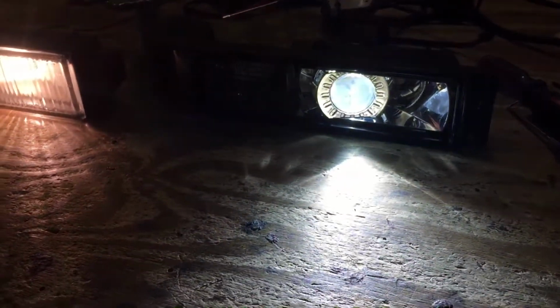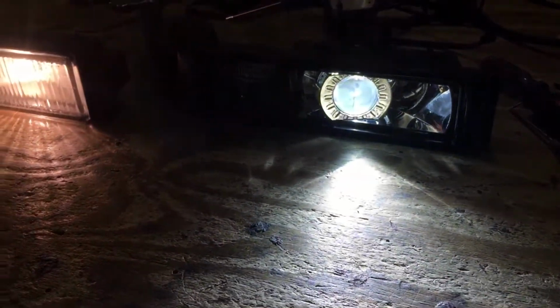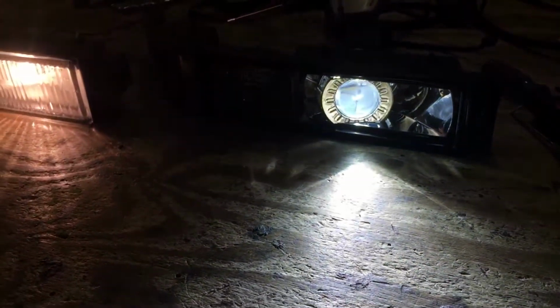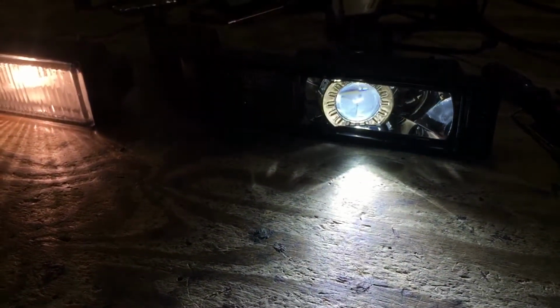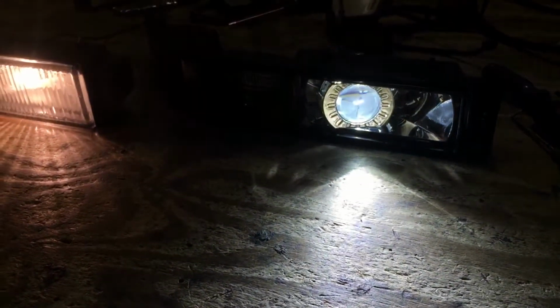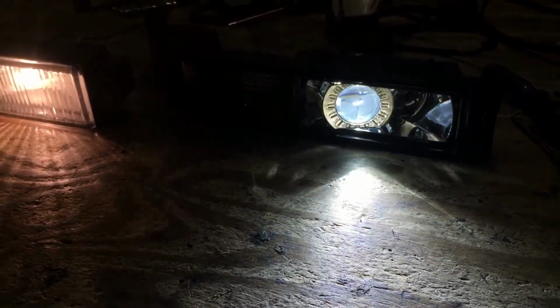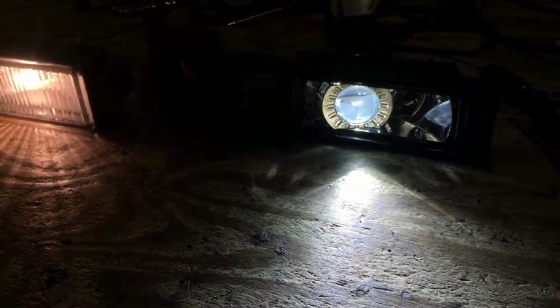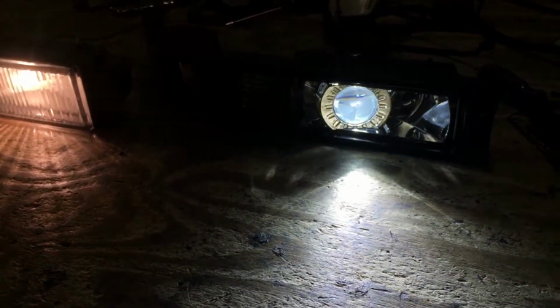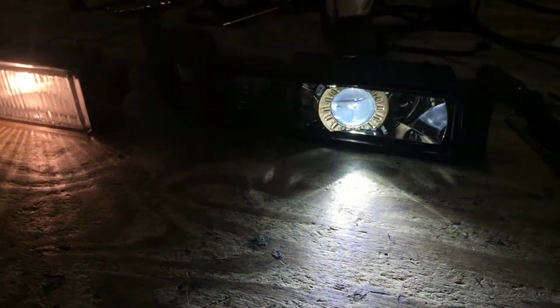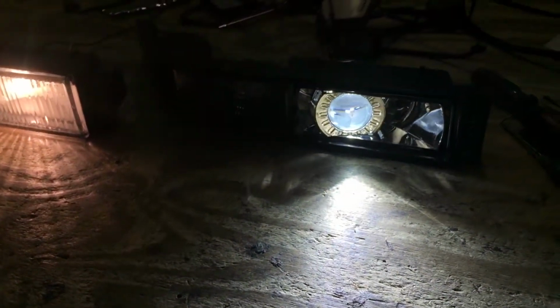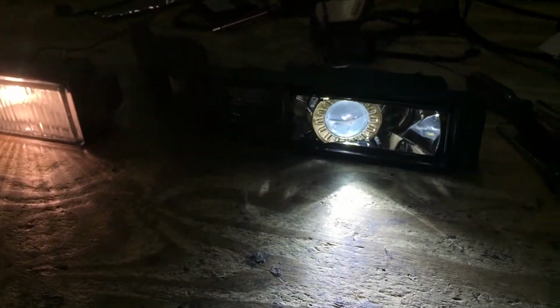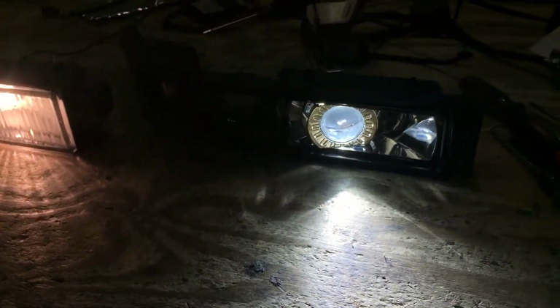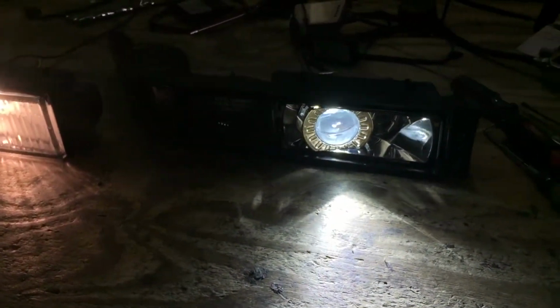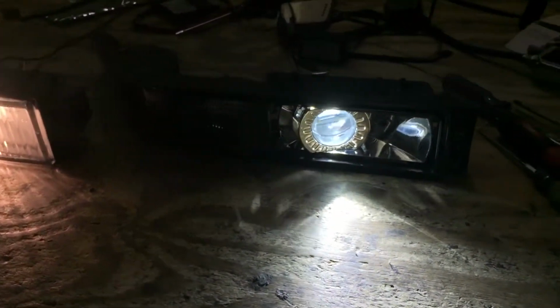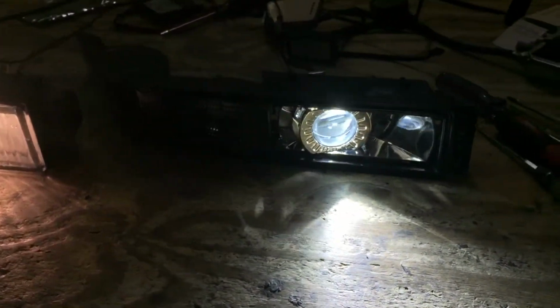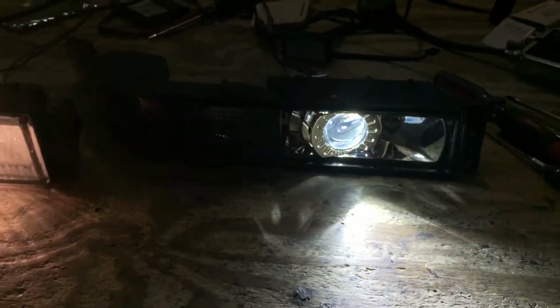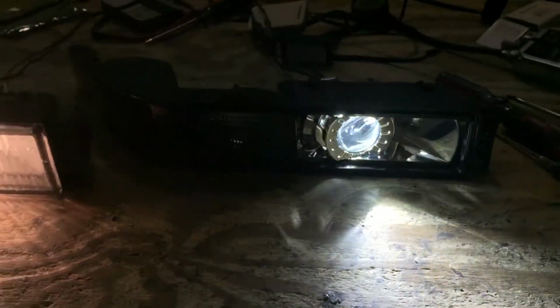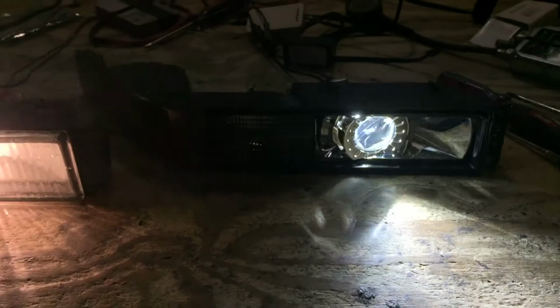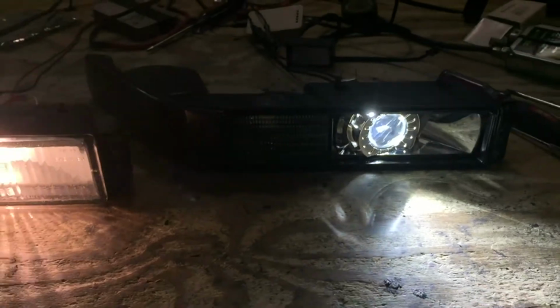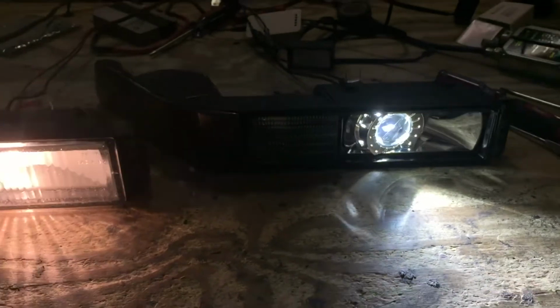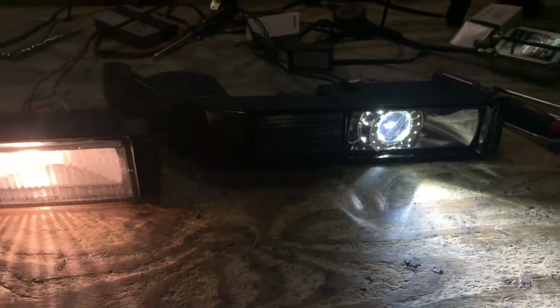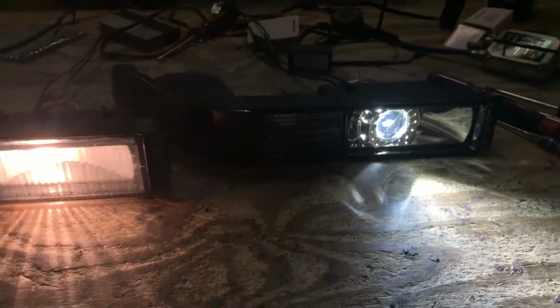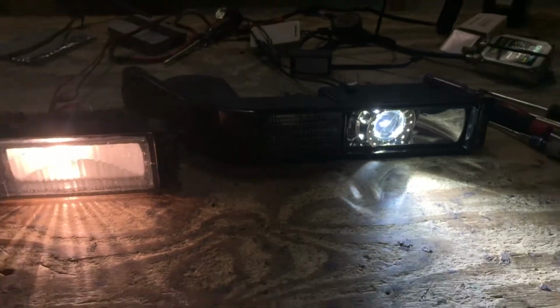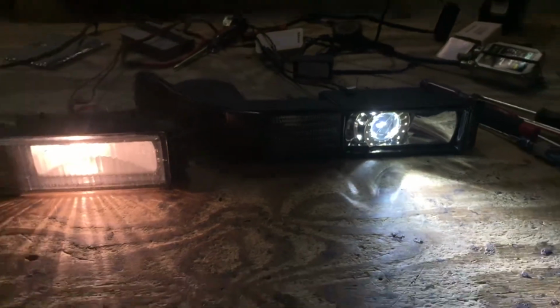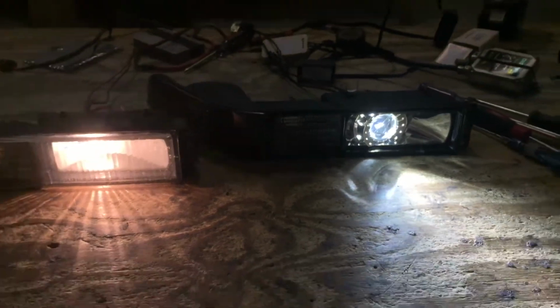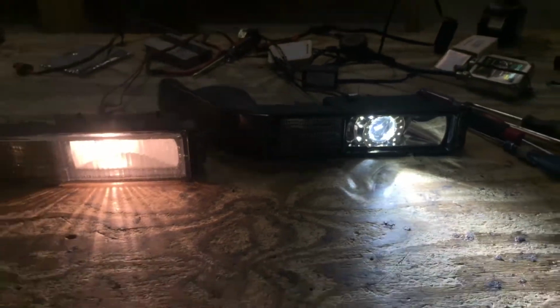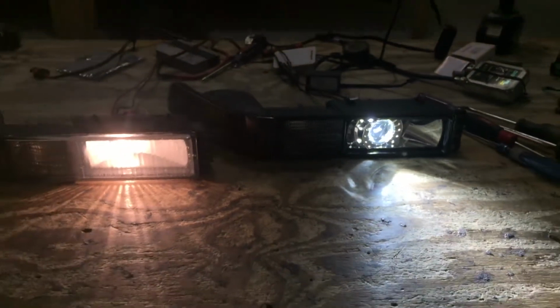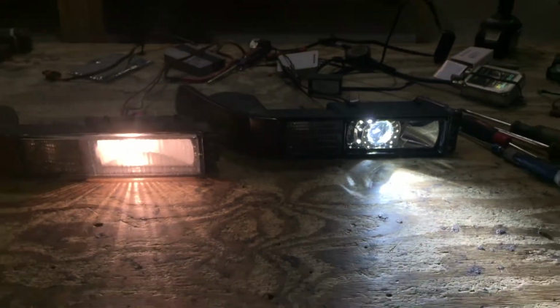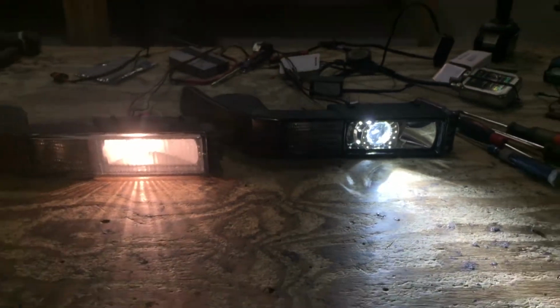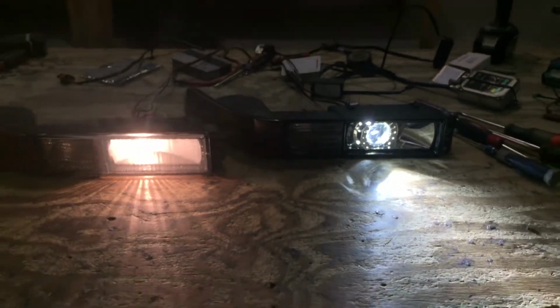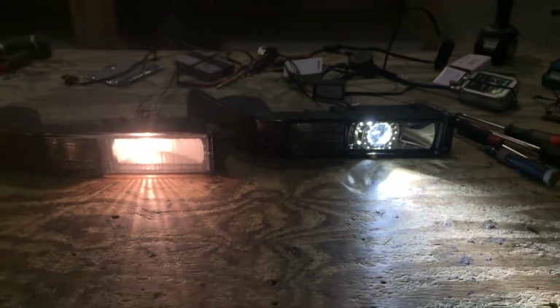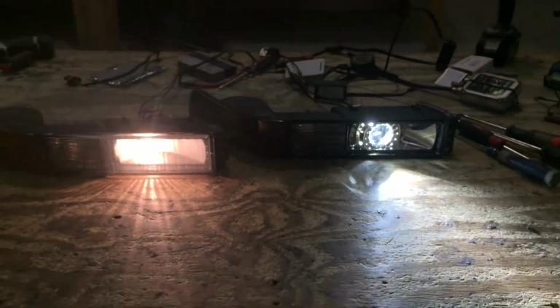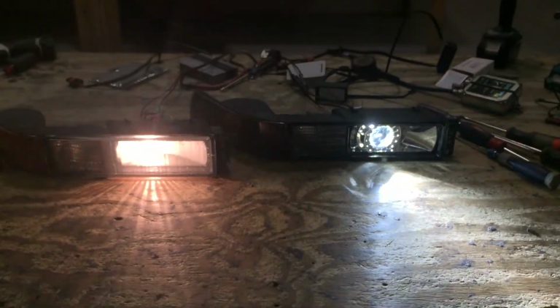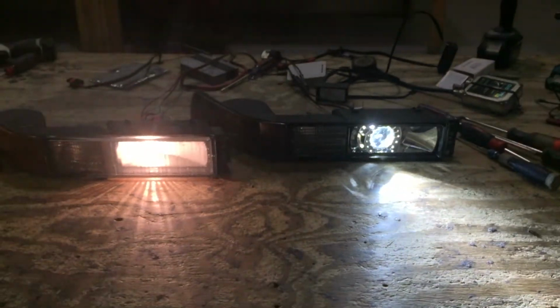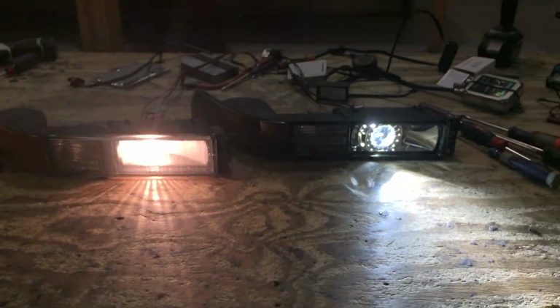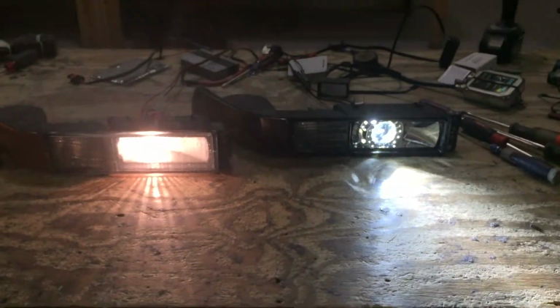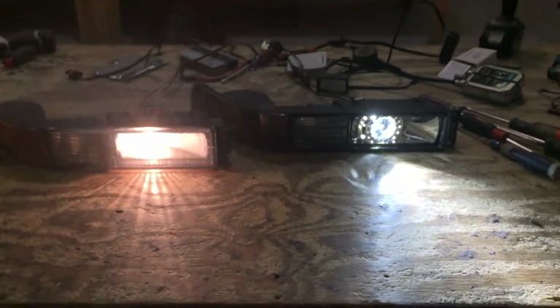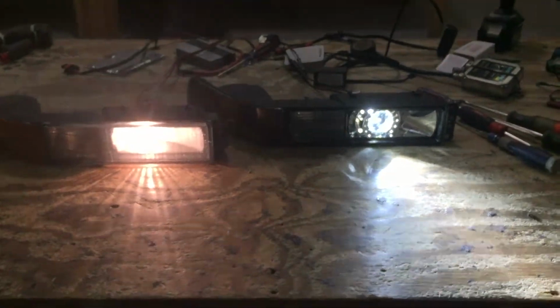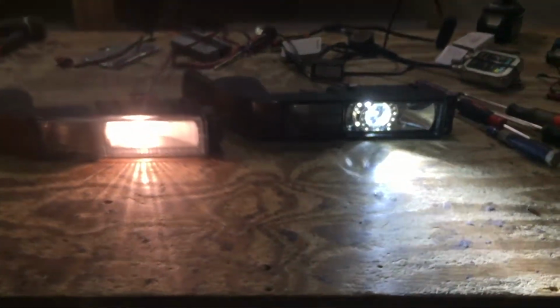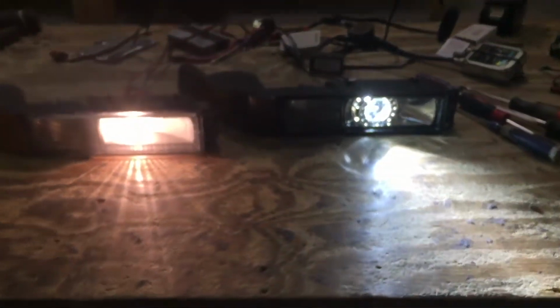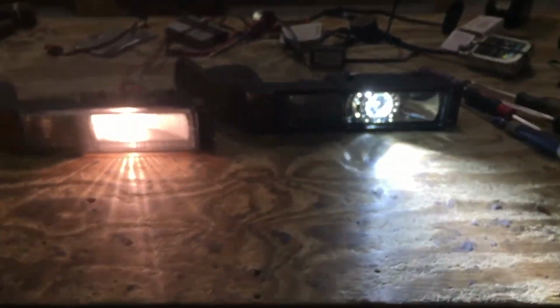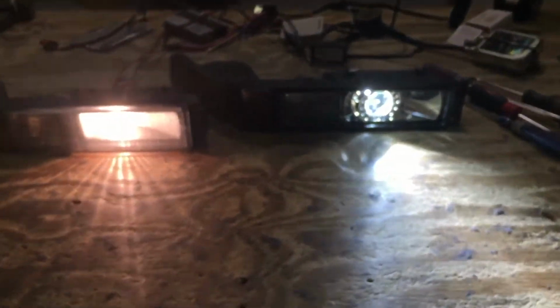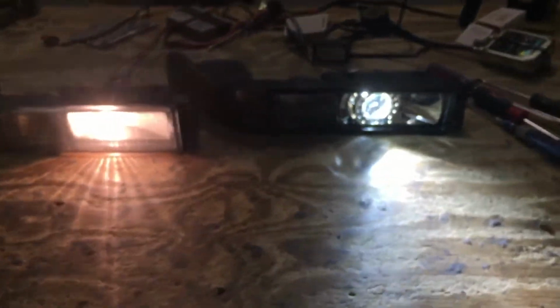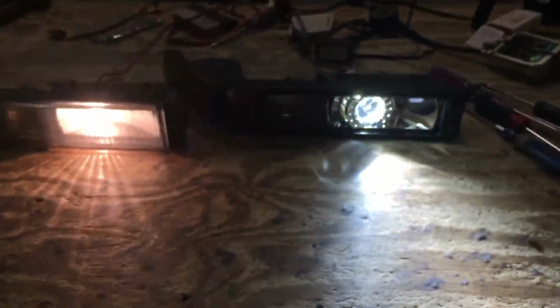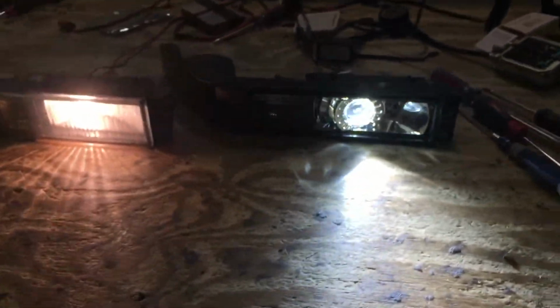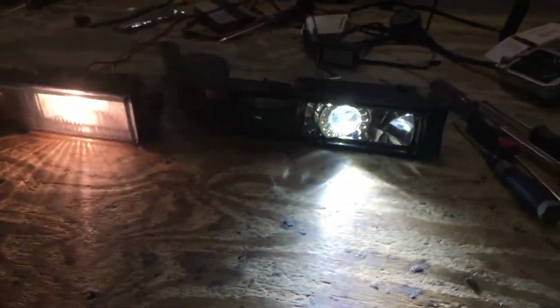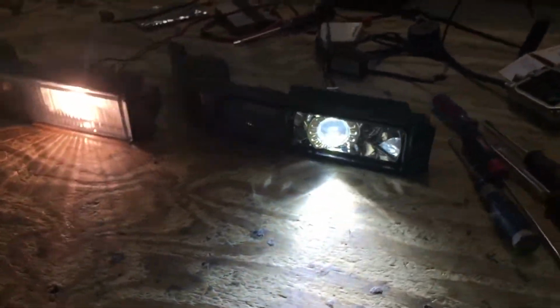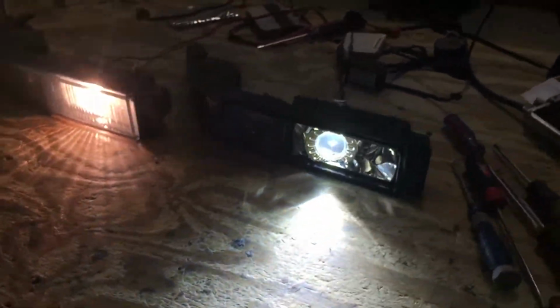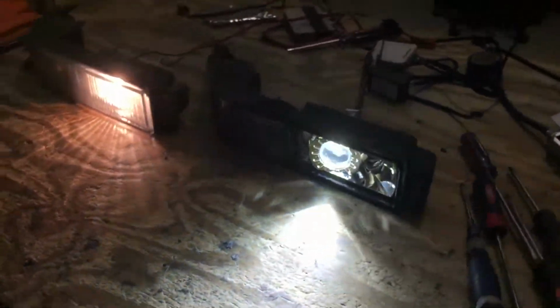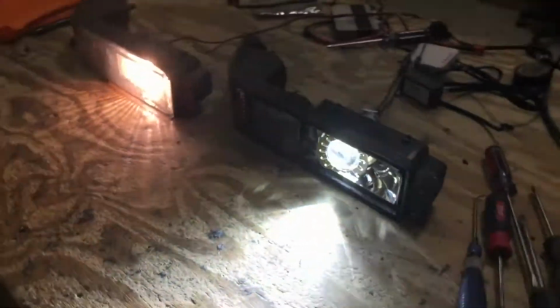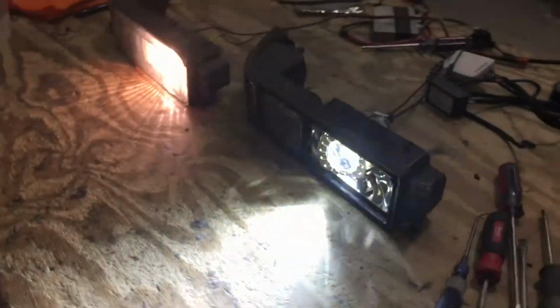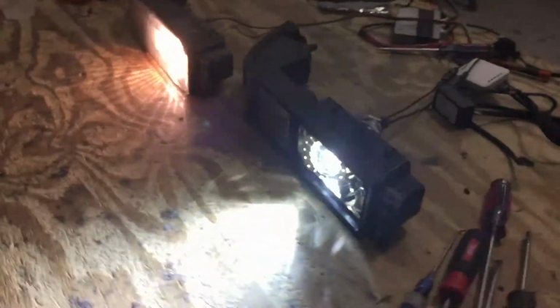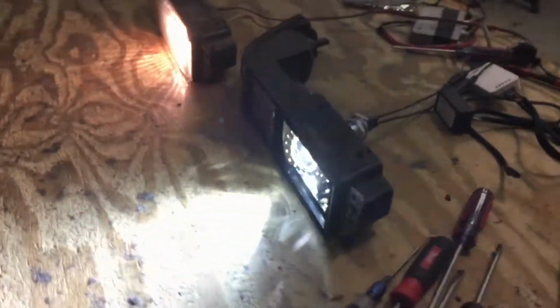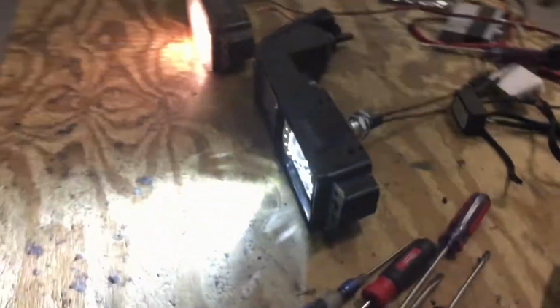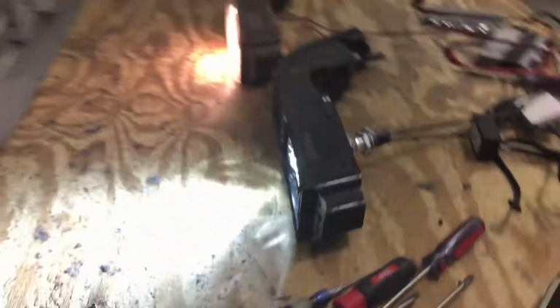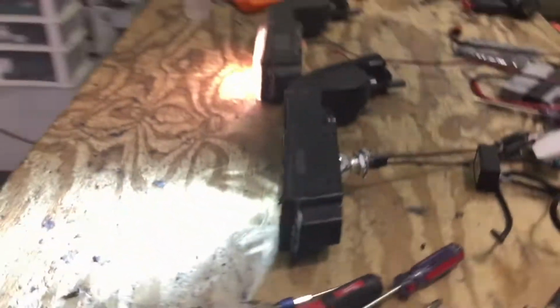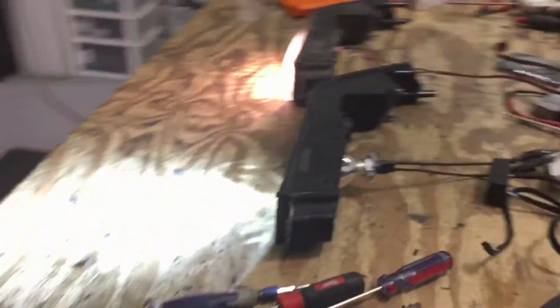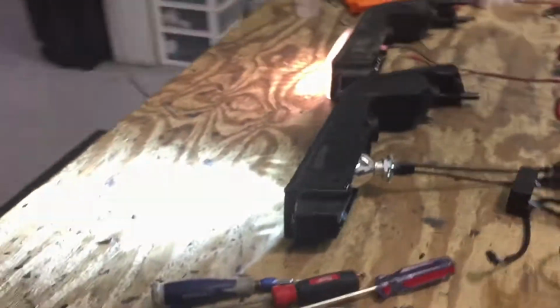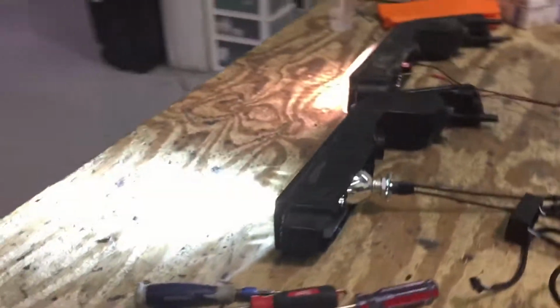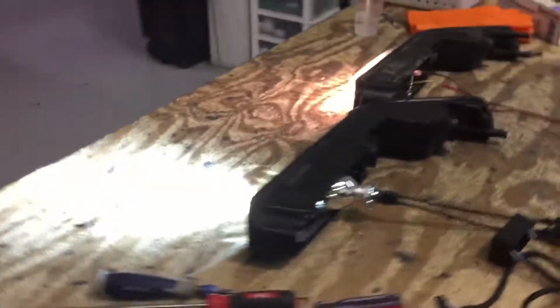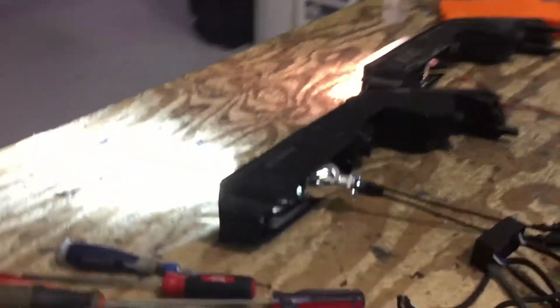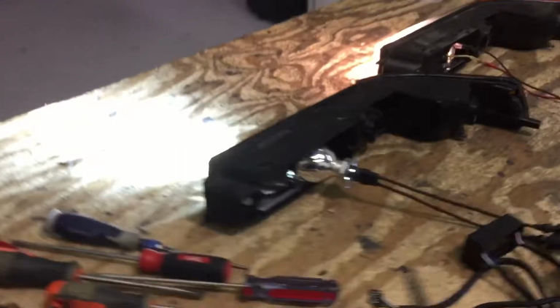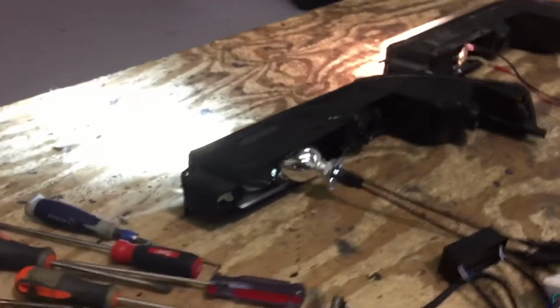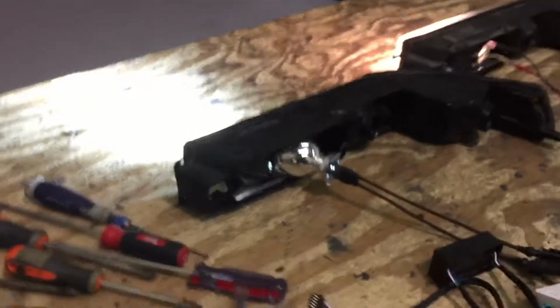The customer just wanted something a little bit more modern looking, and these little guys put out really good light output.